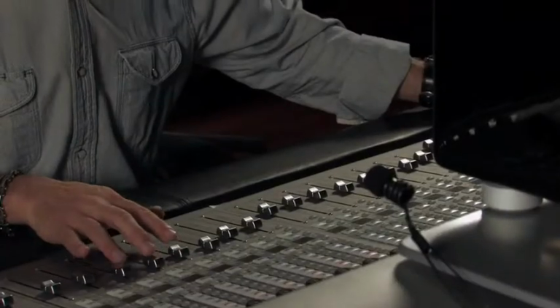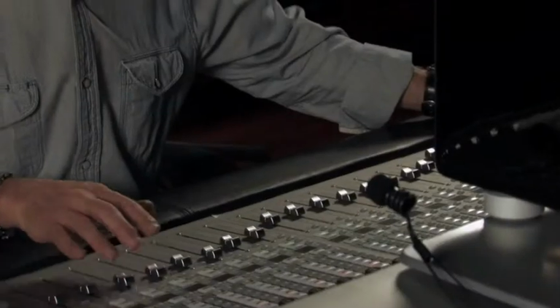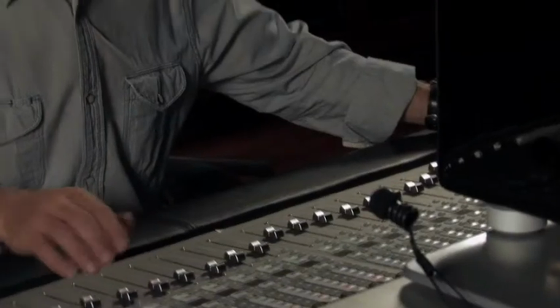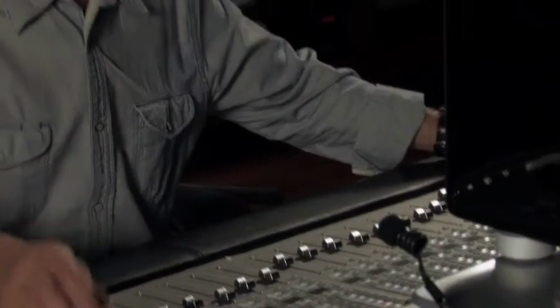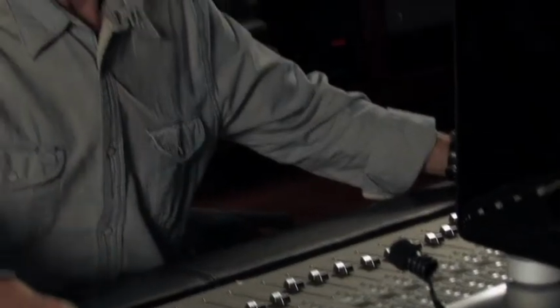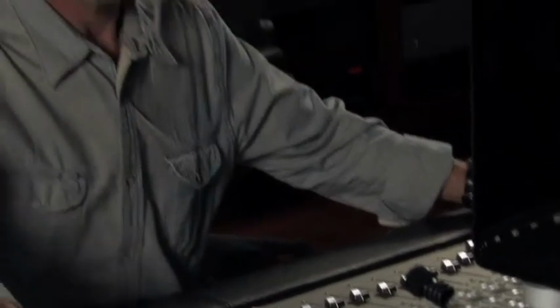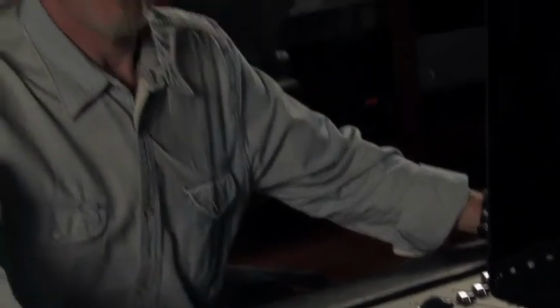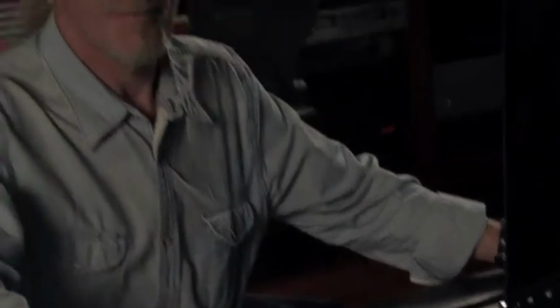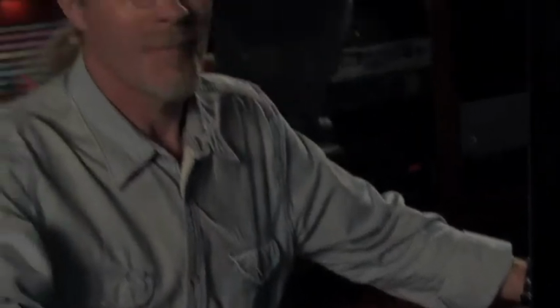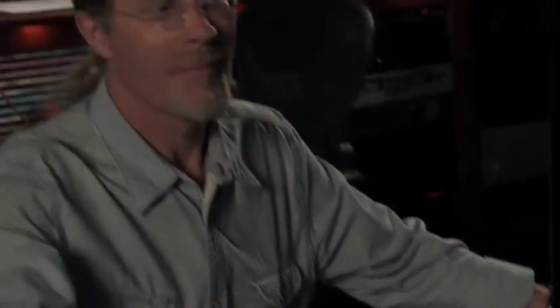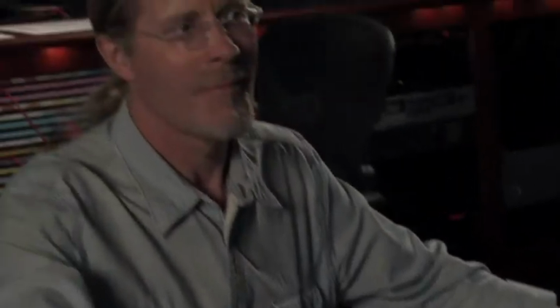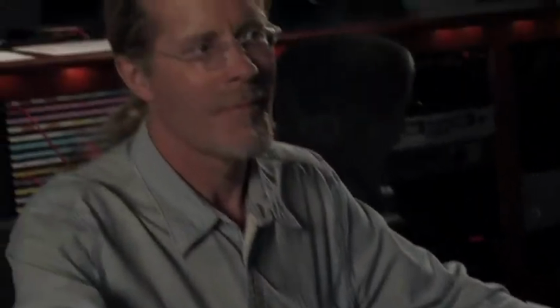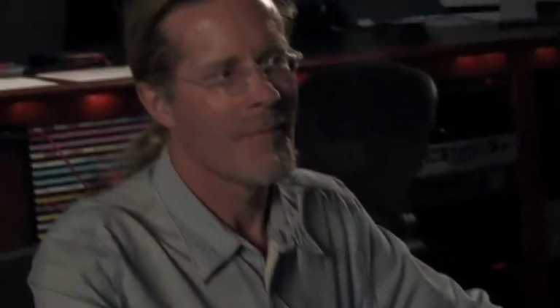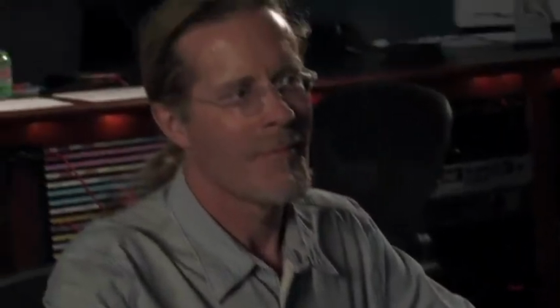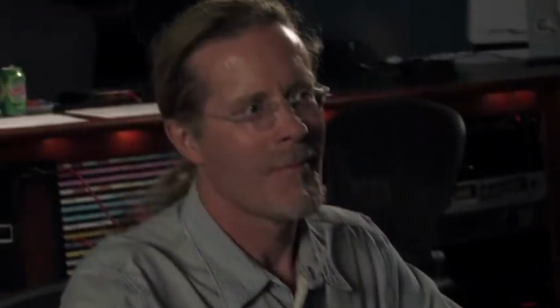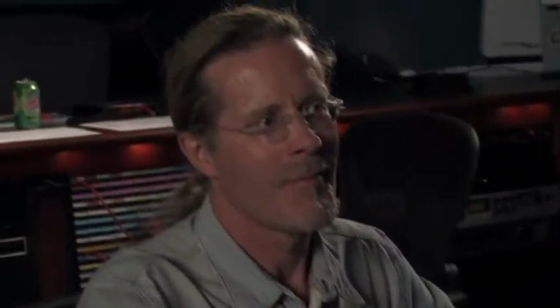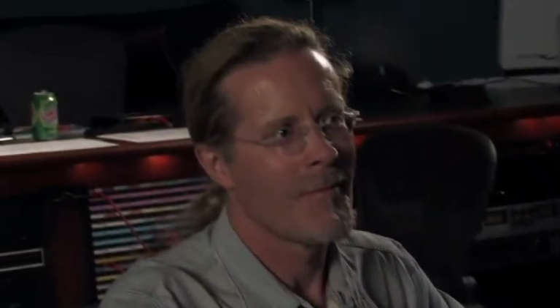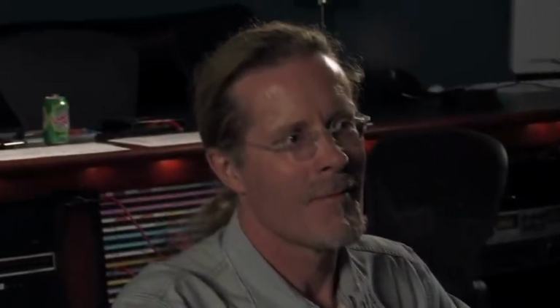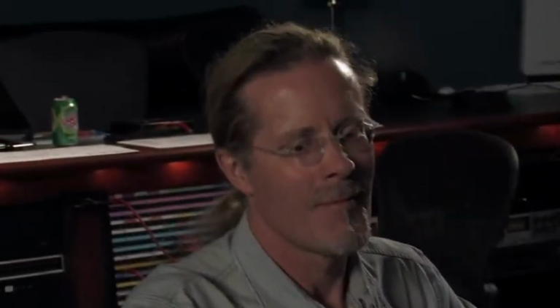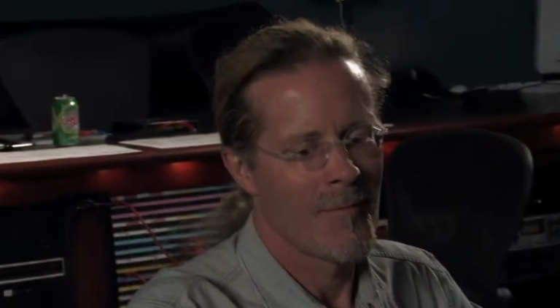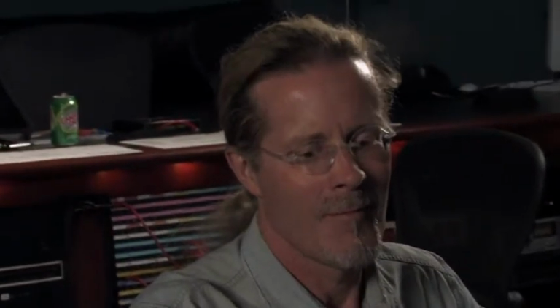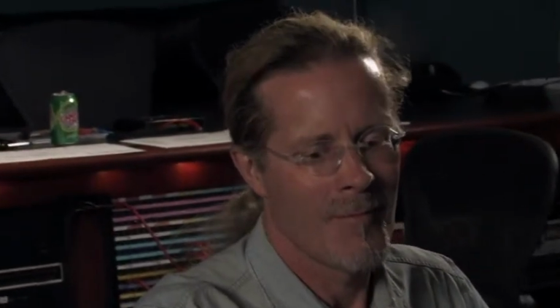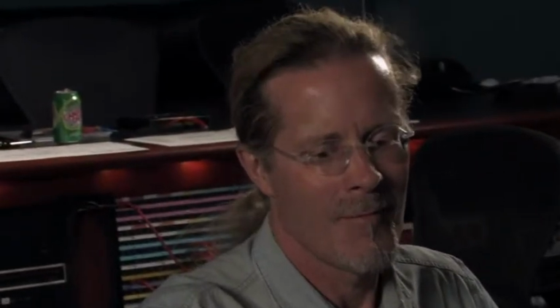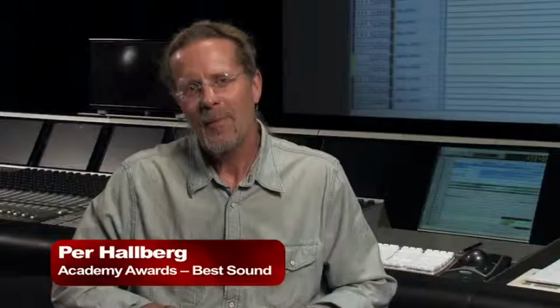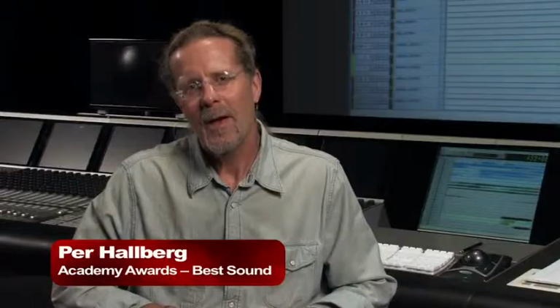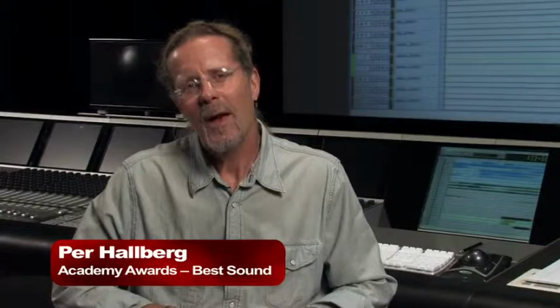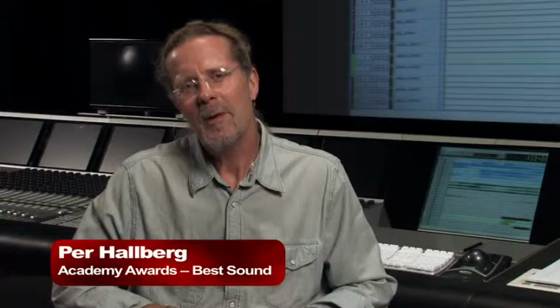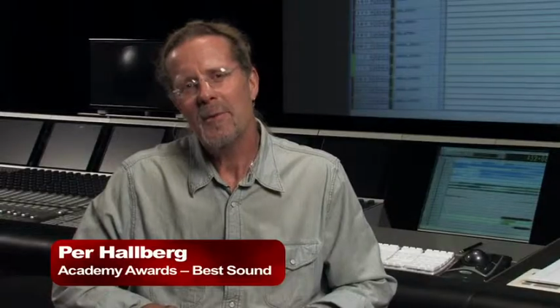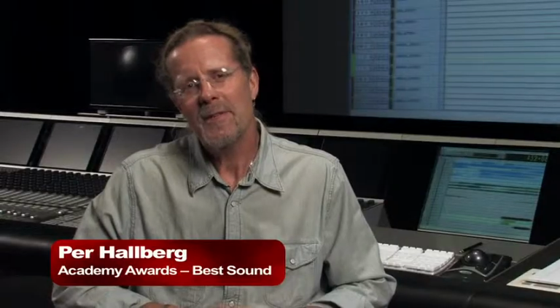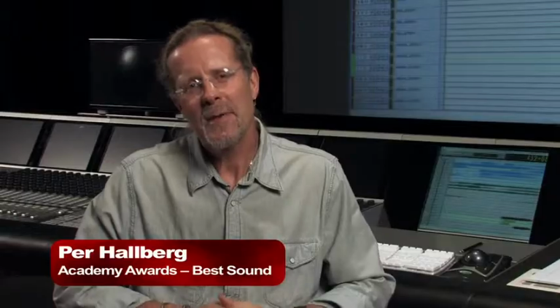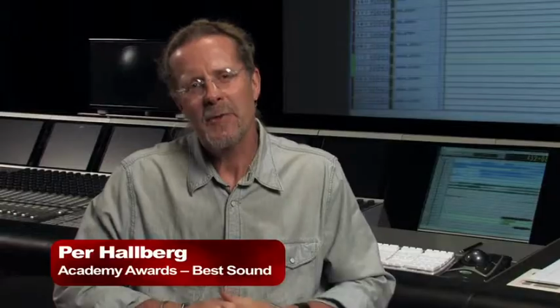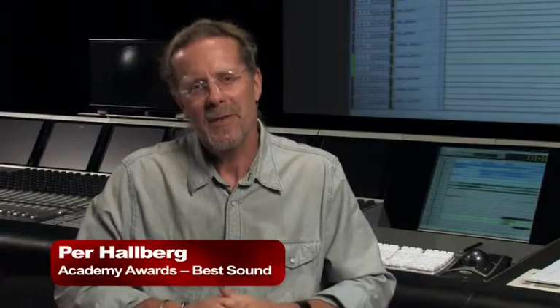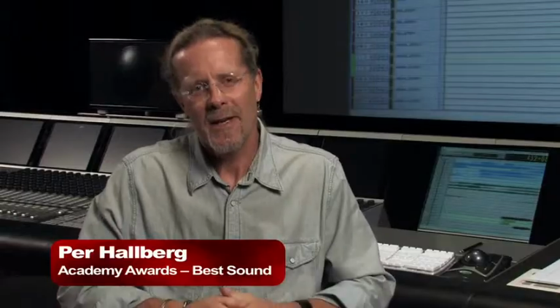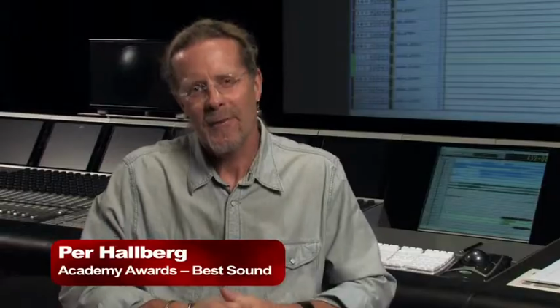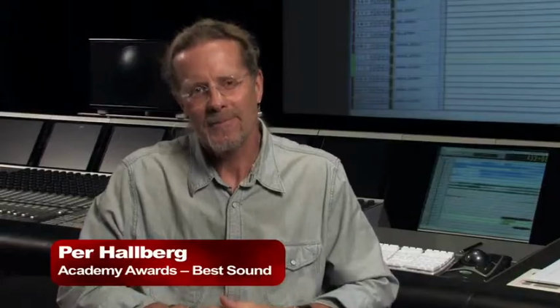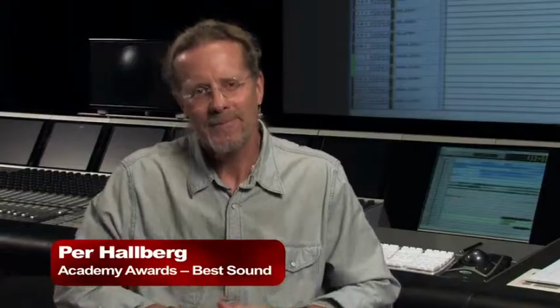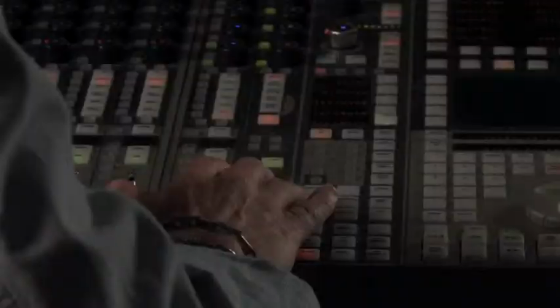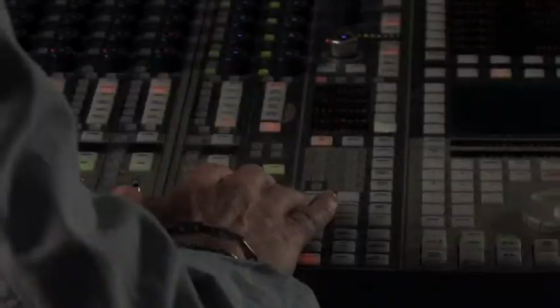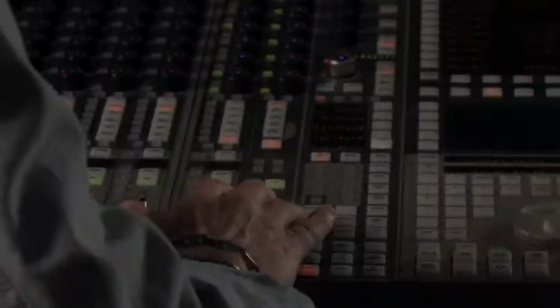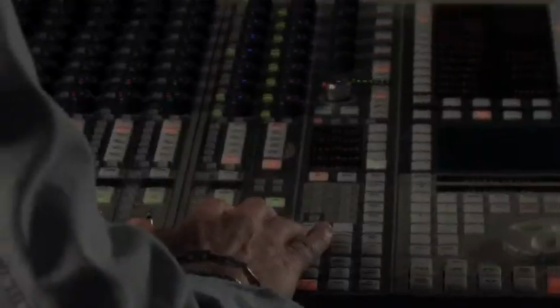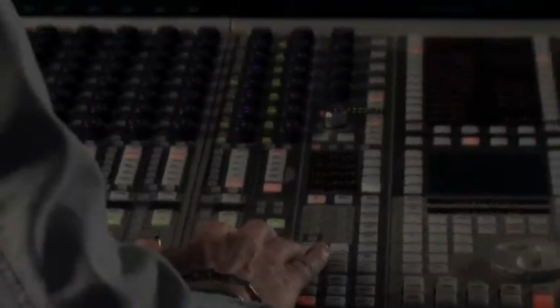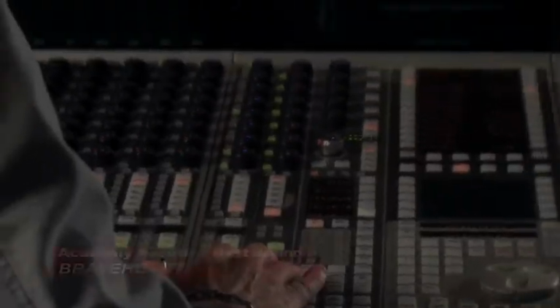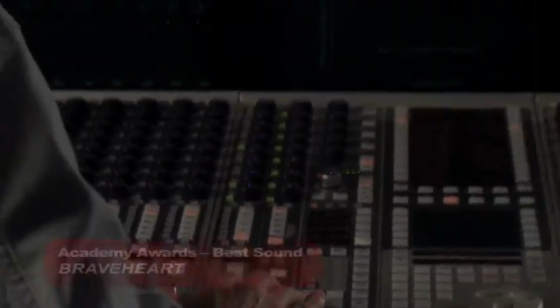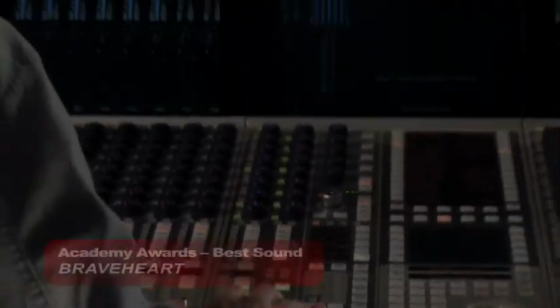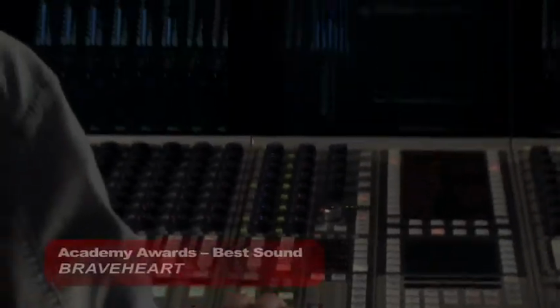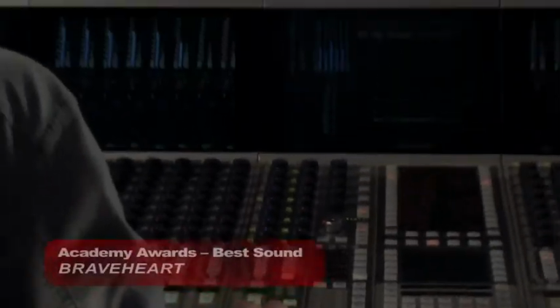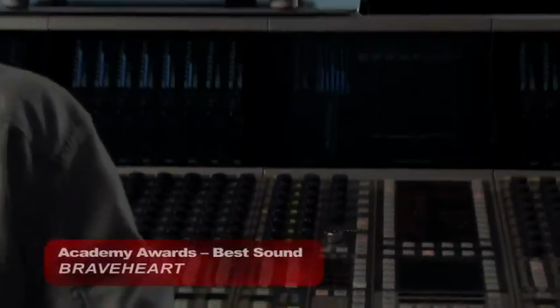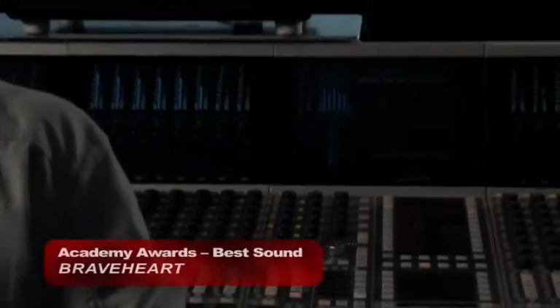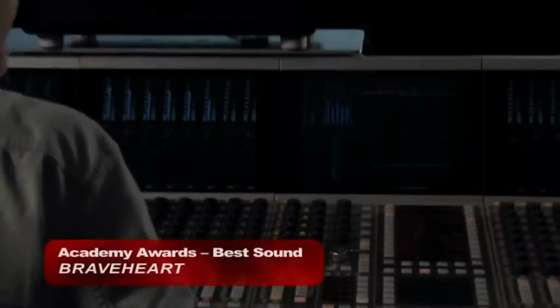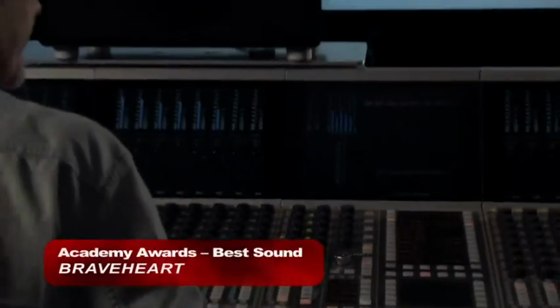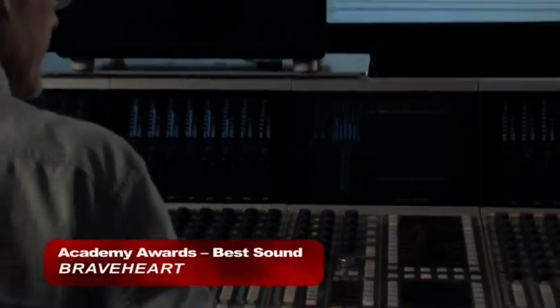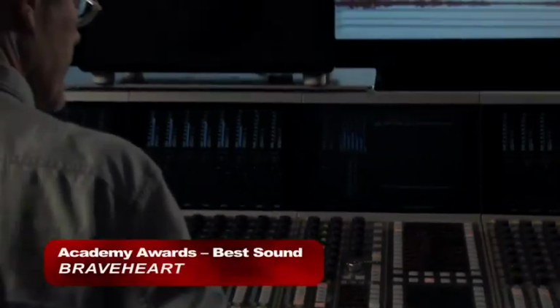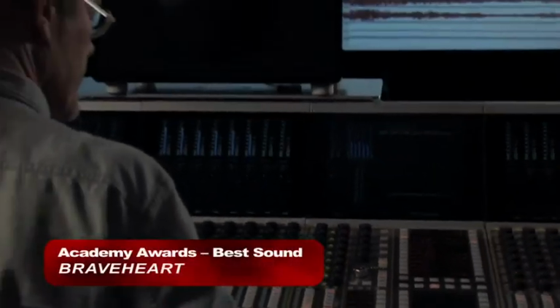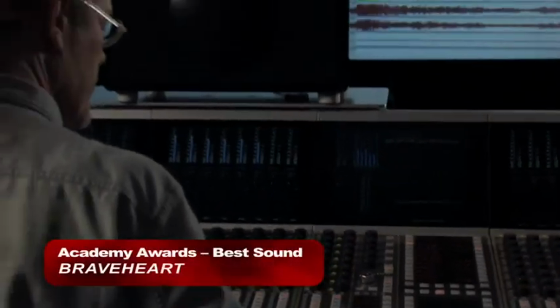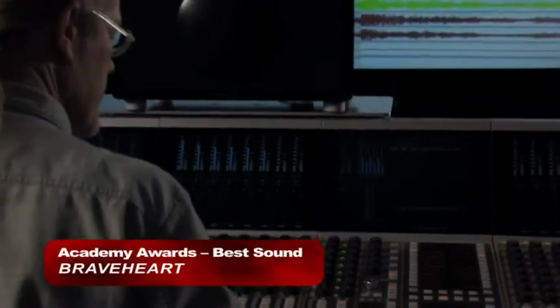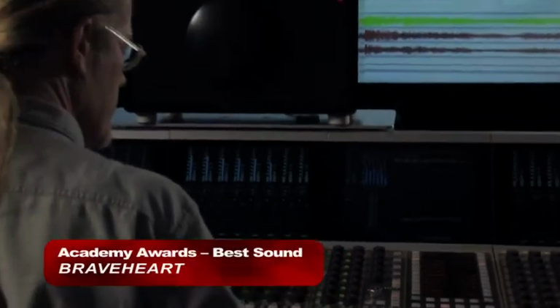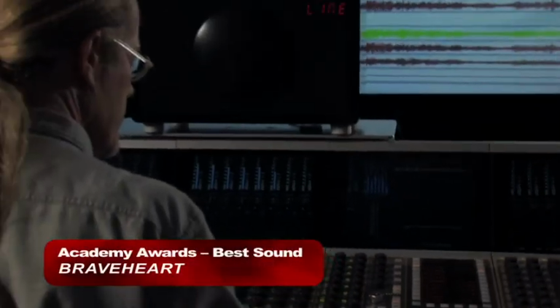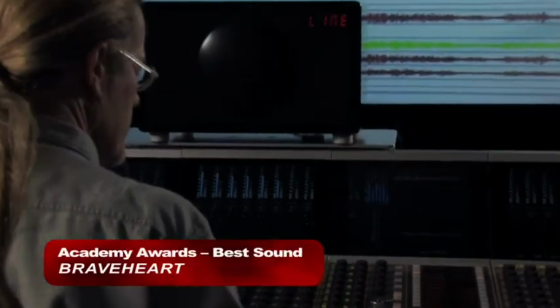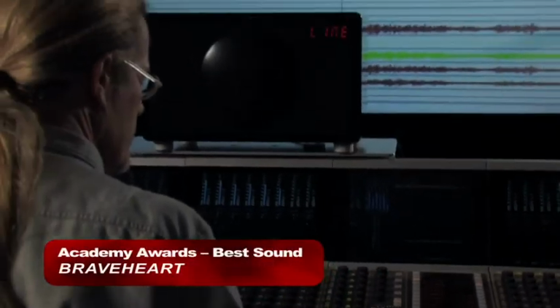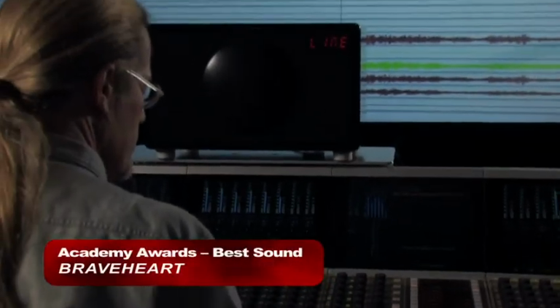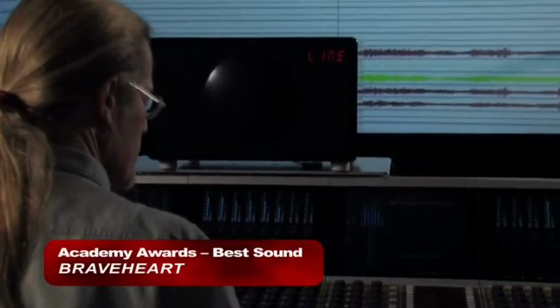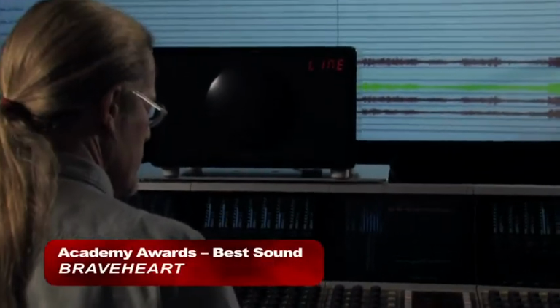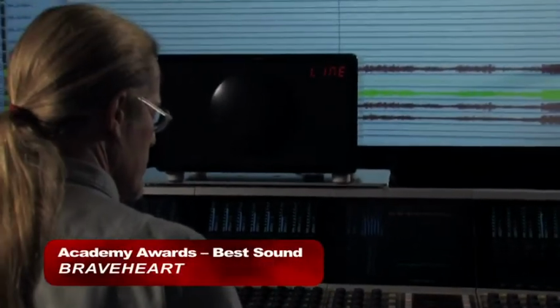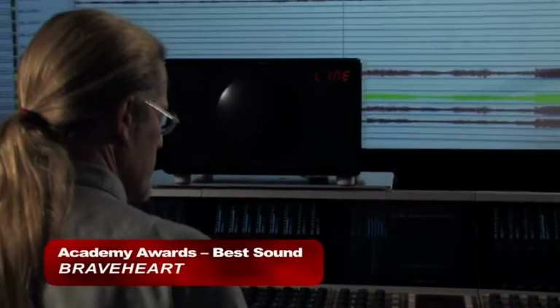My name is Per Holbrook. I'm a sound designer. I create the audio tracks for Hollywood feature films.